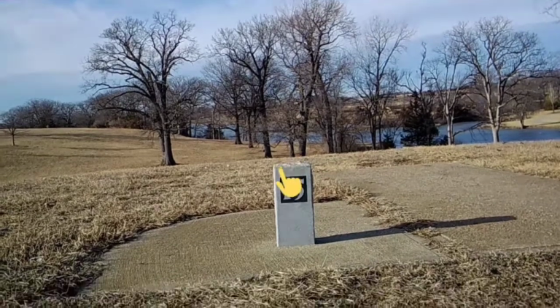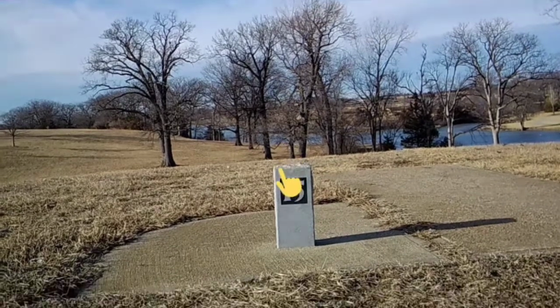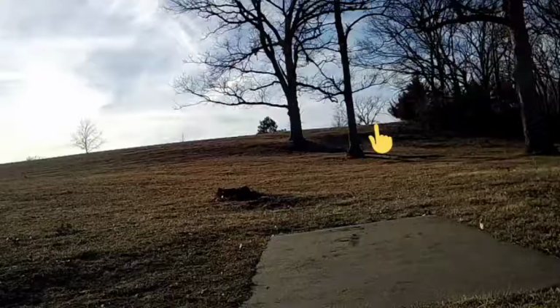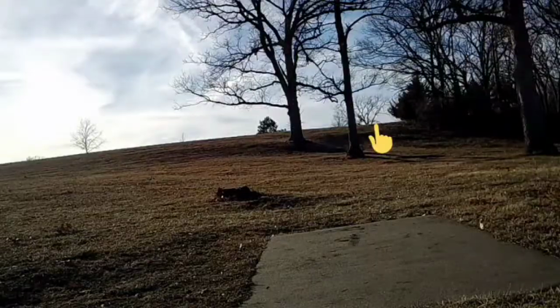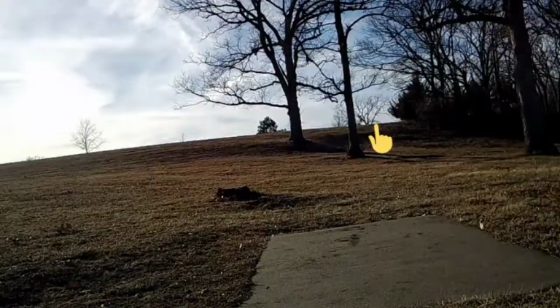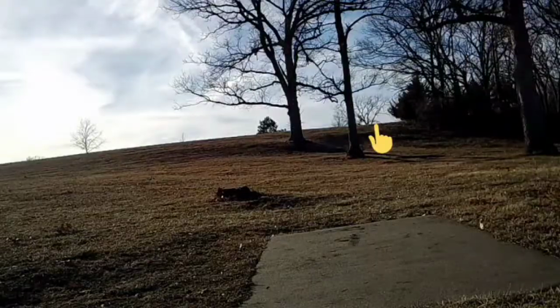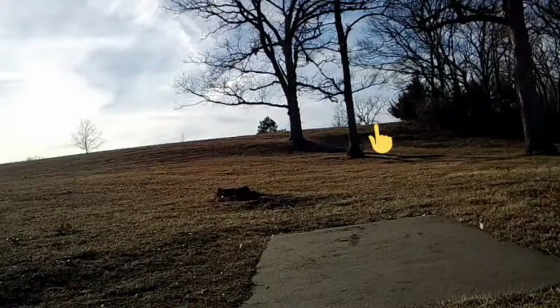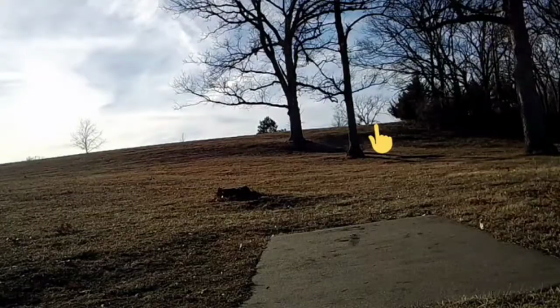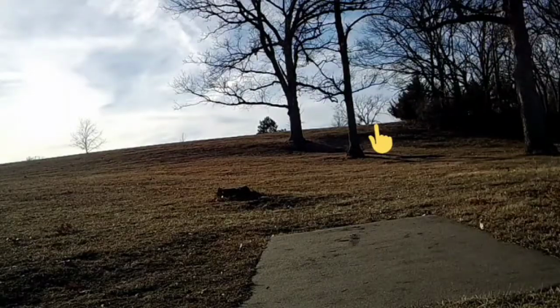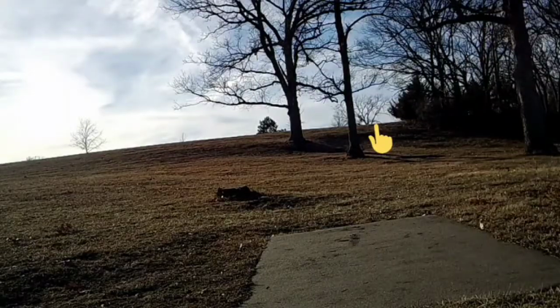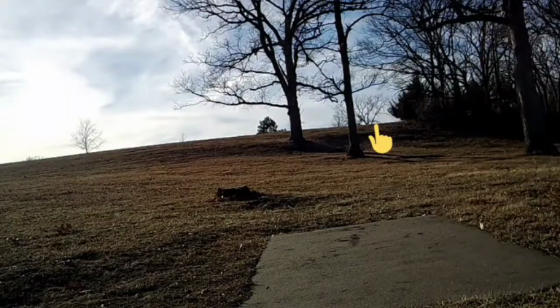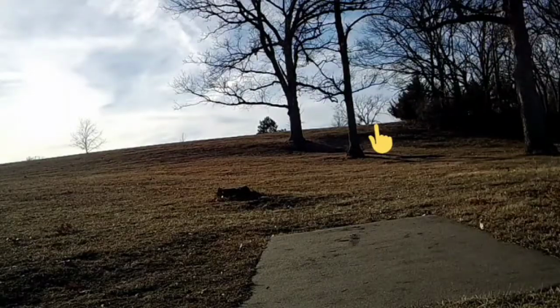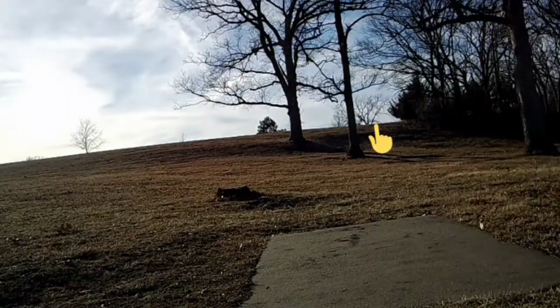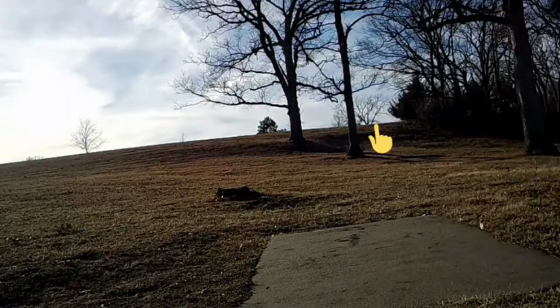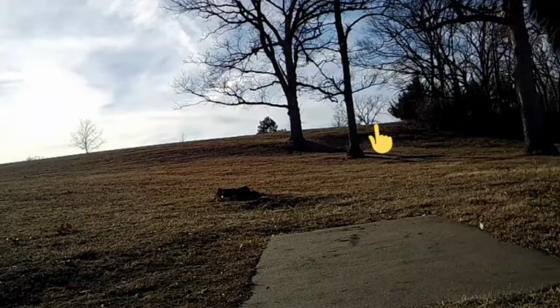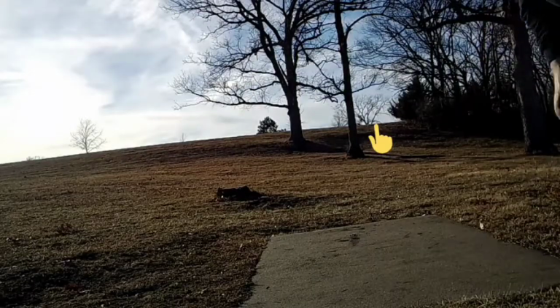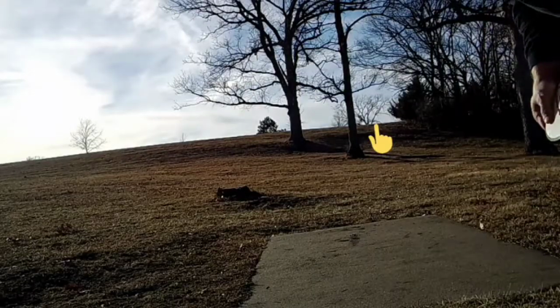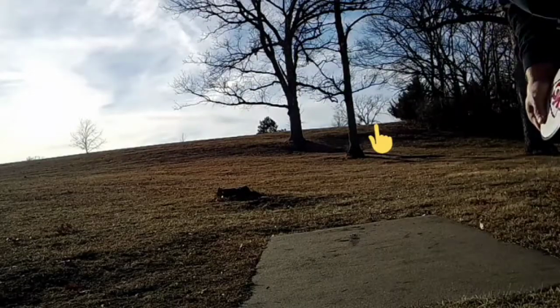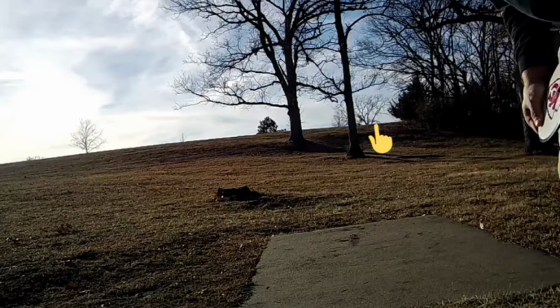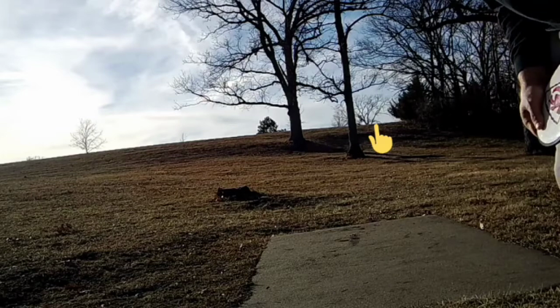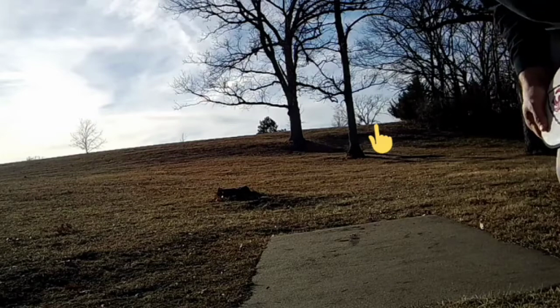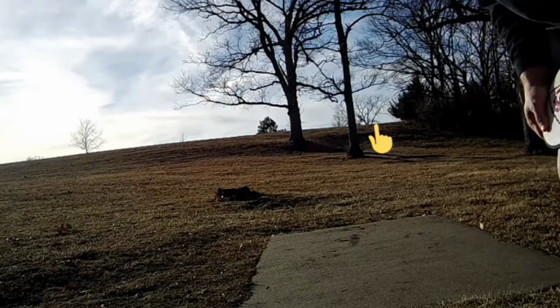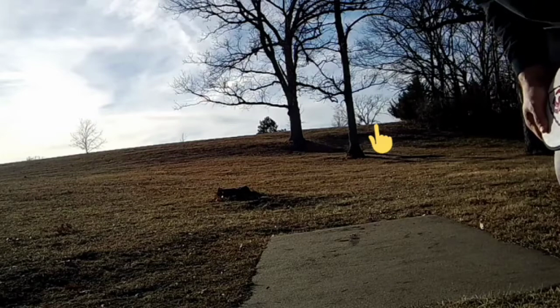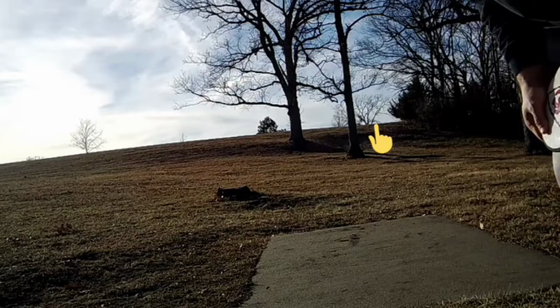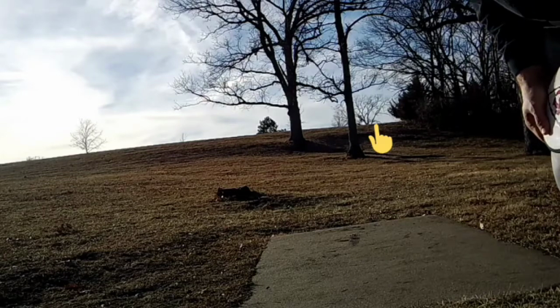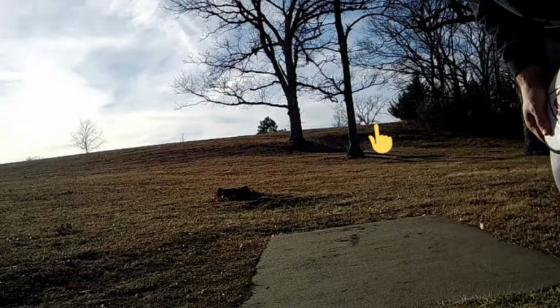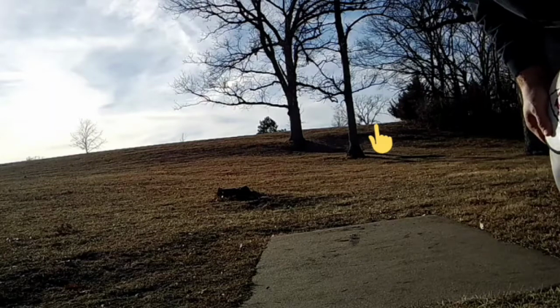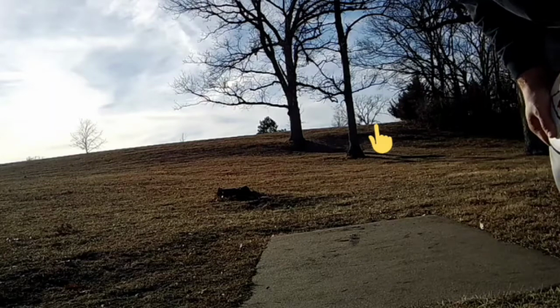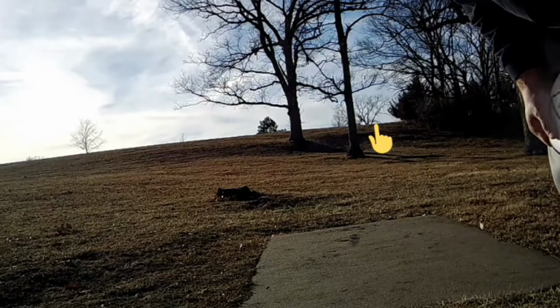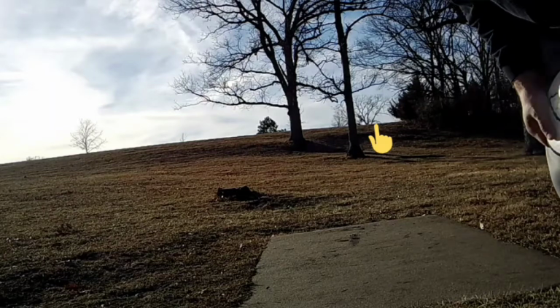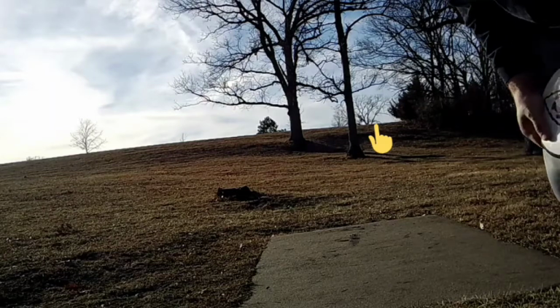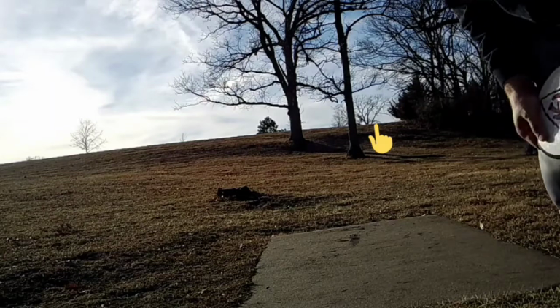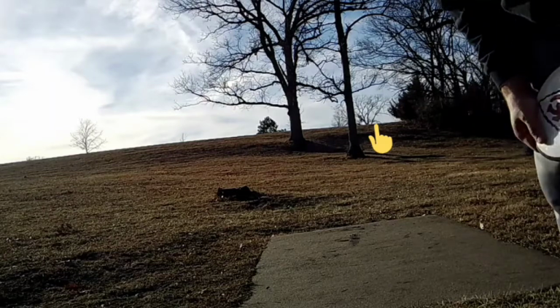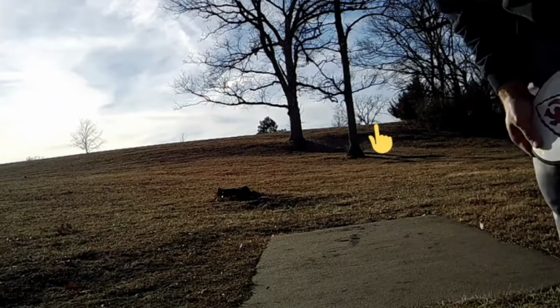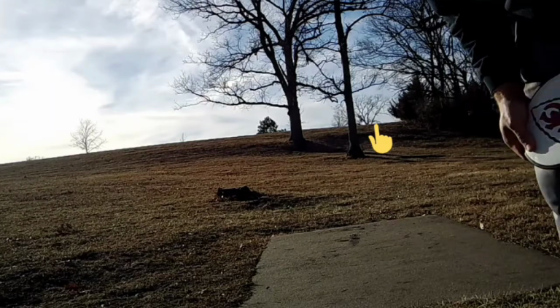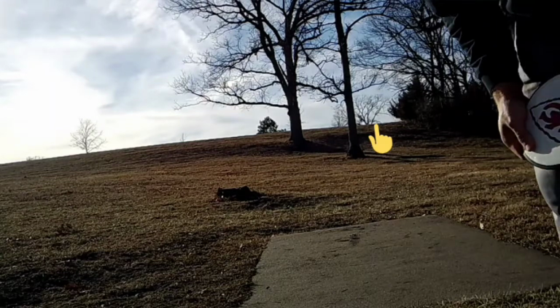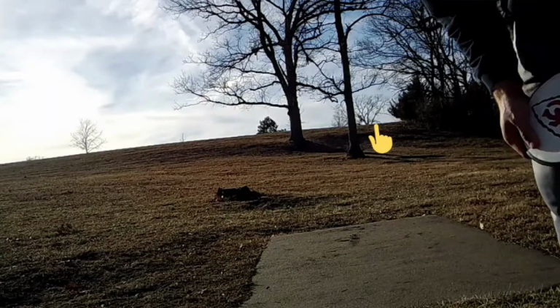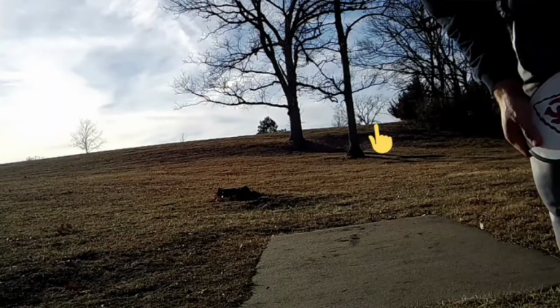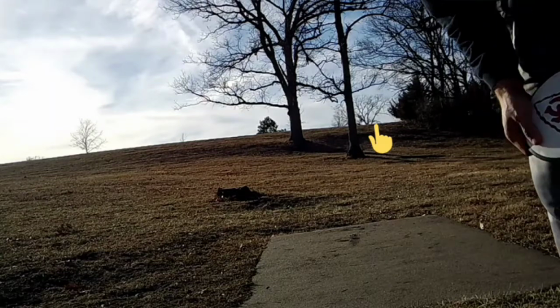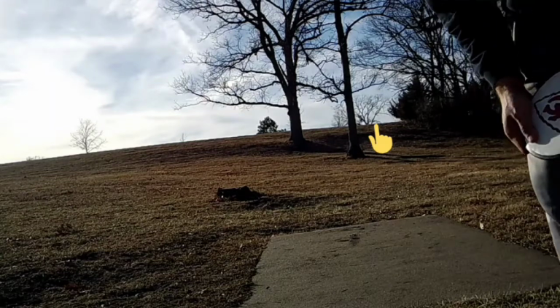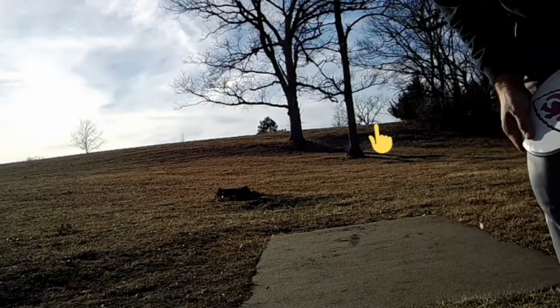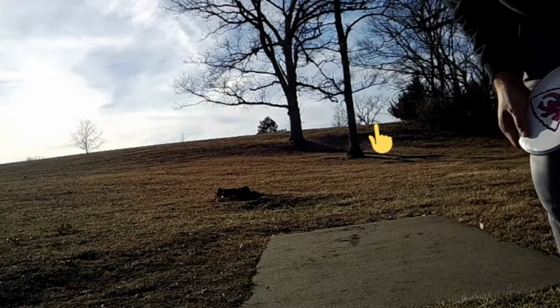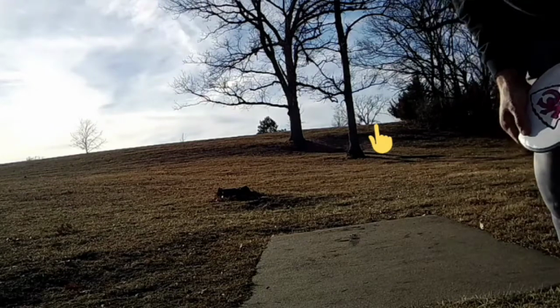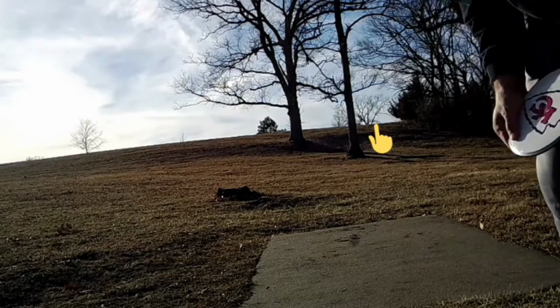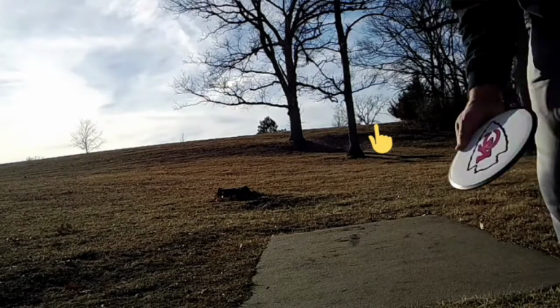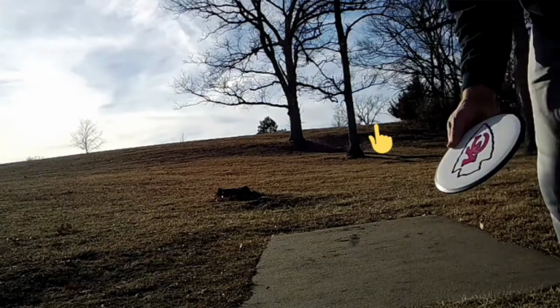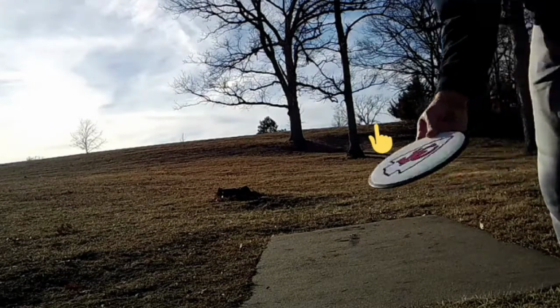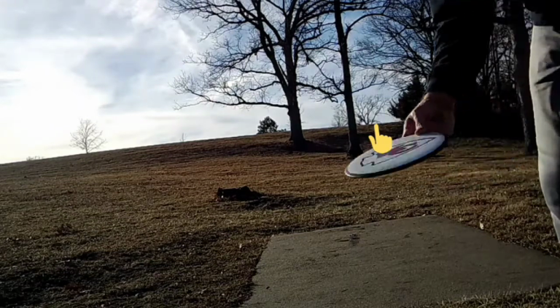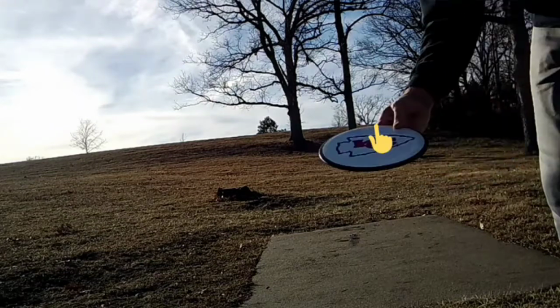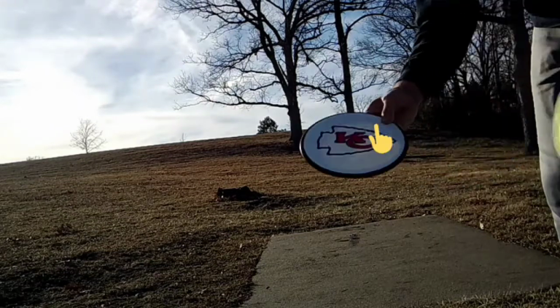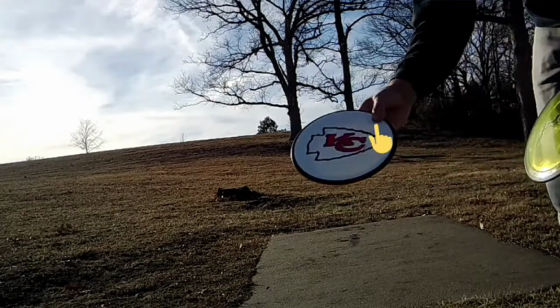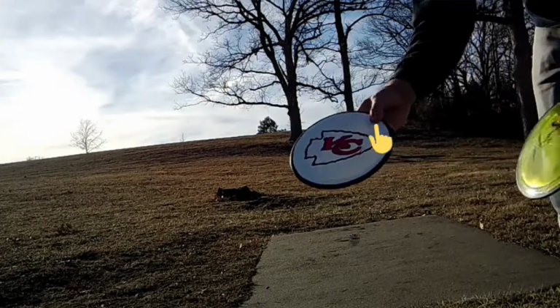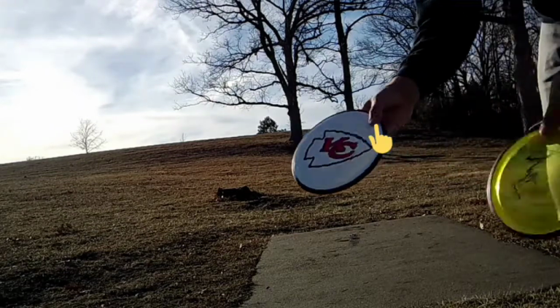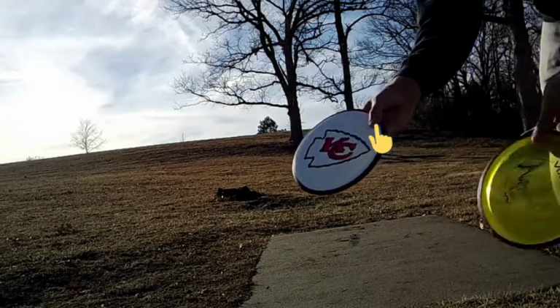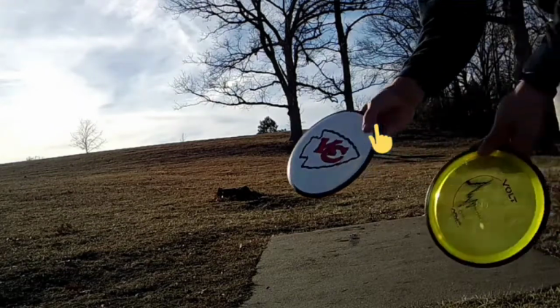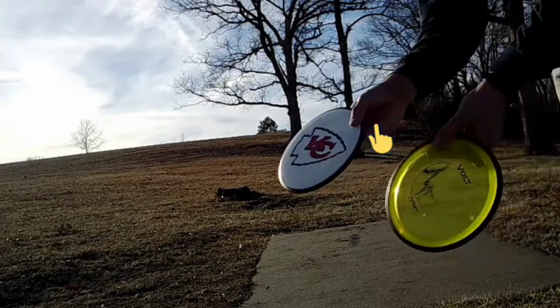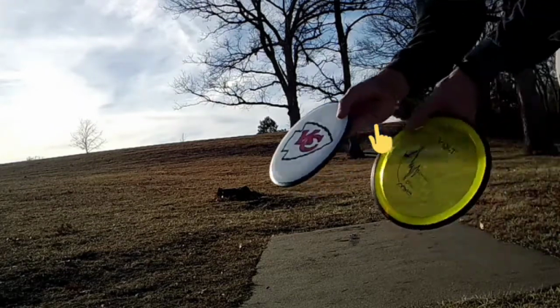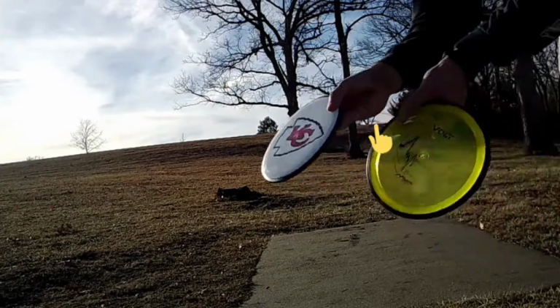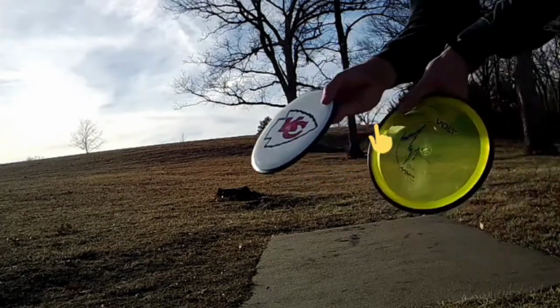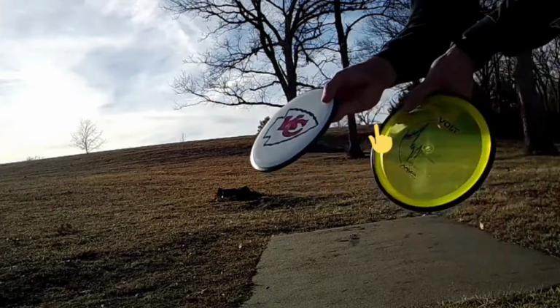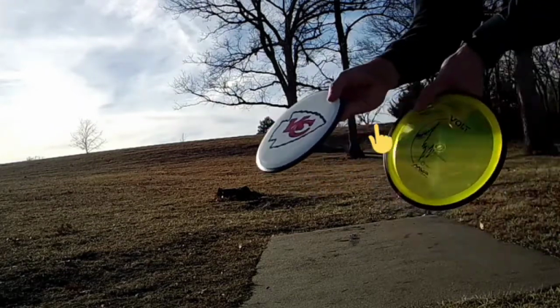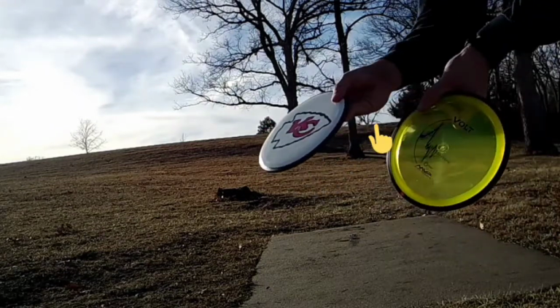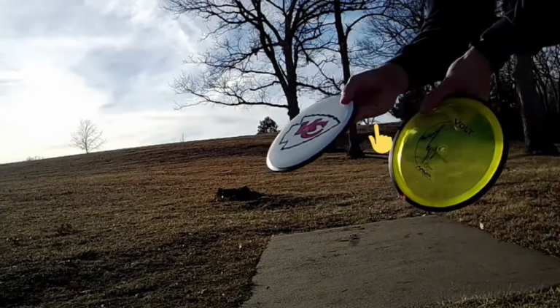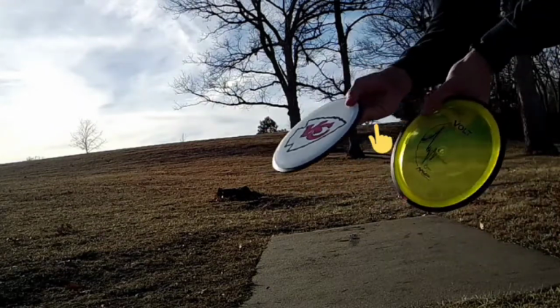Hole 16, about 250 feet, straight up the hill. Alright, there we go. It's gonna try both Volts.